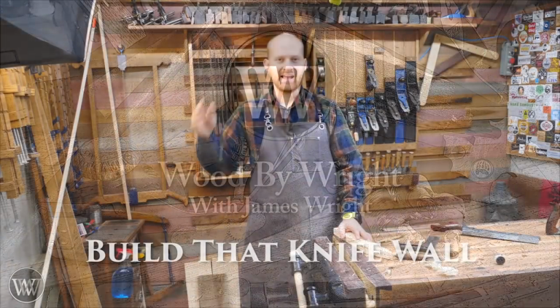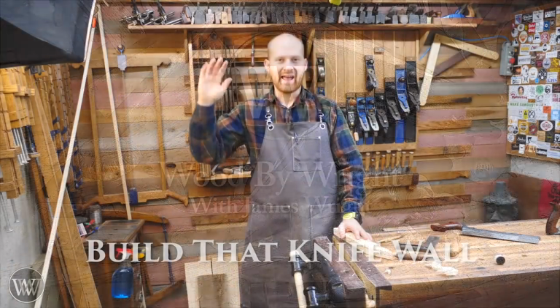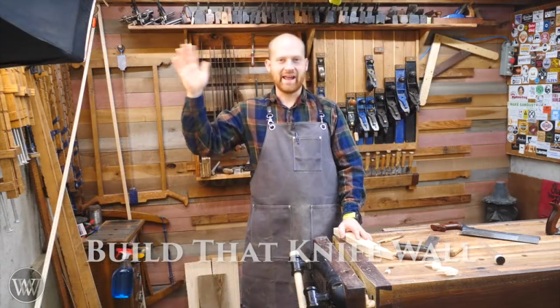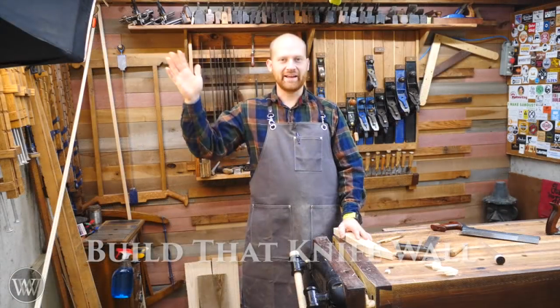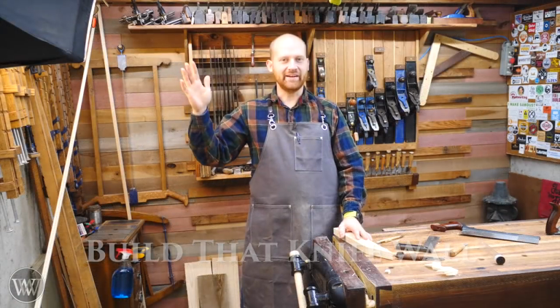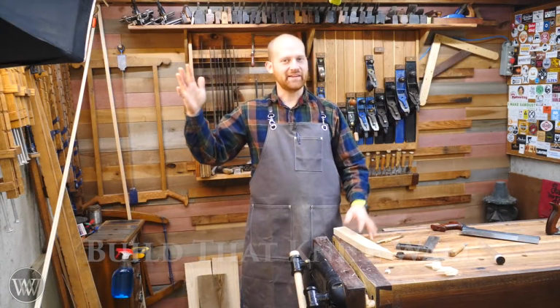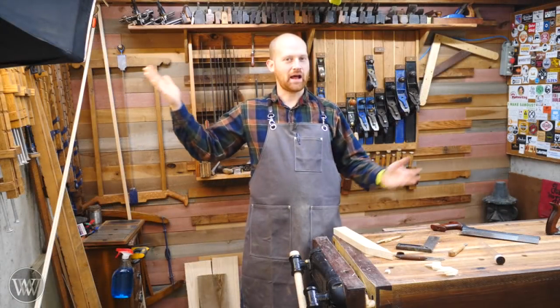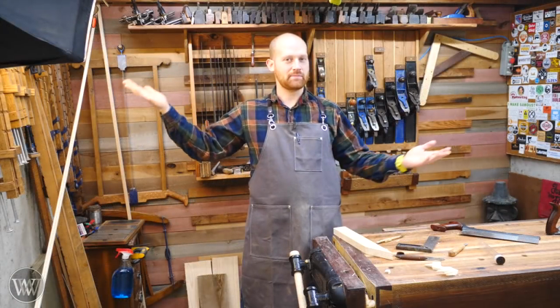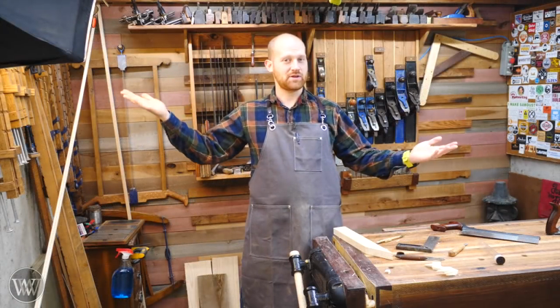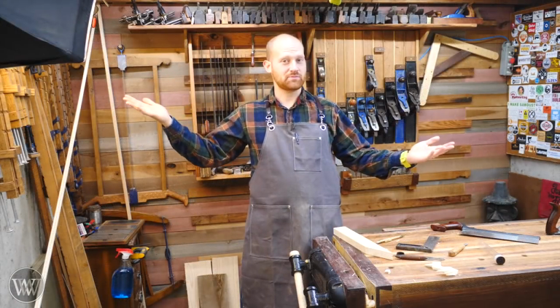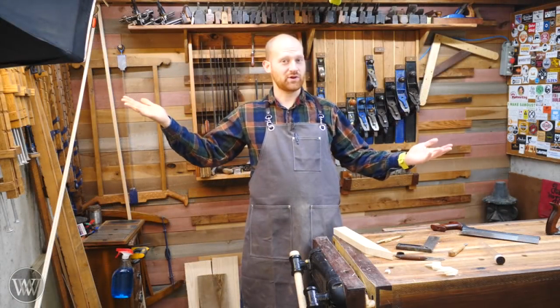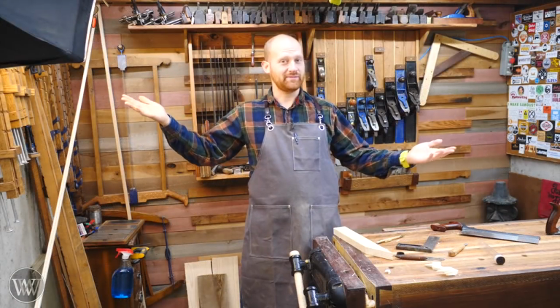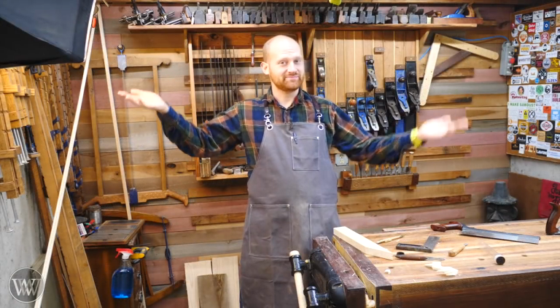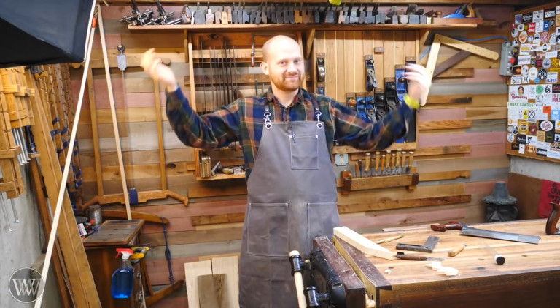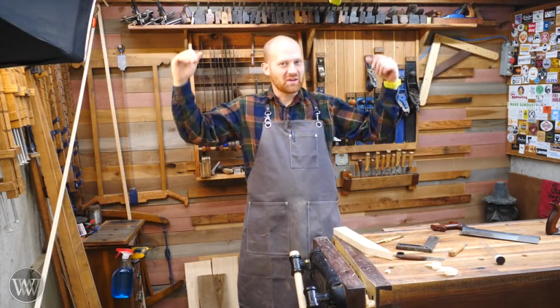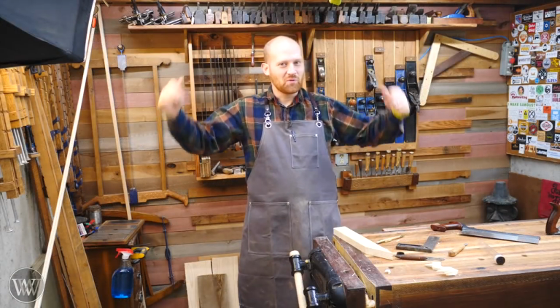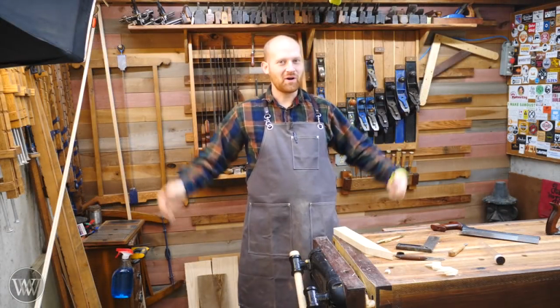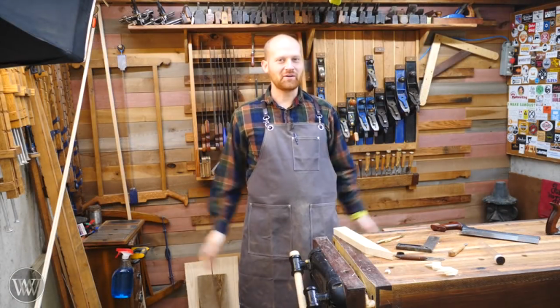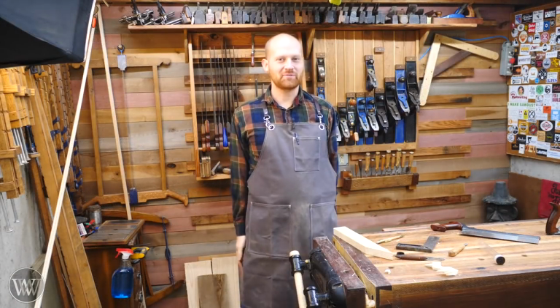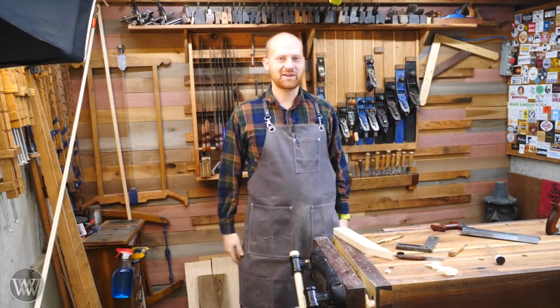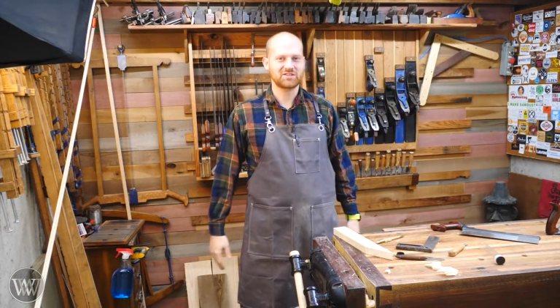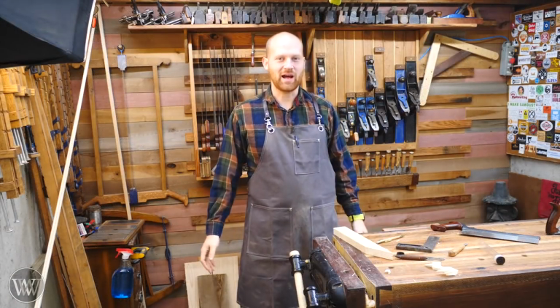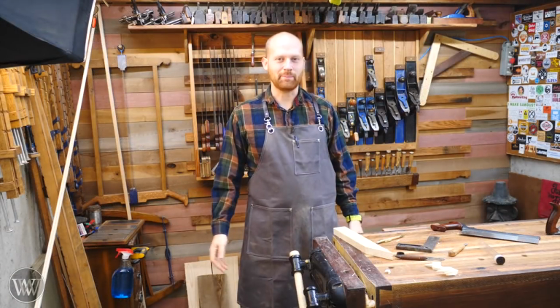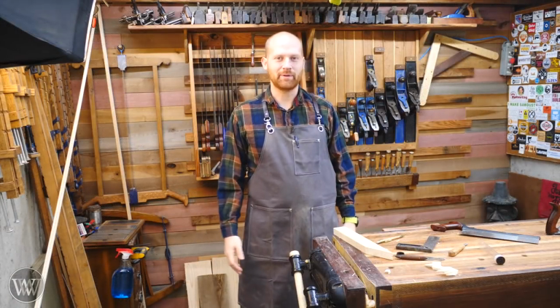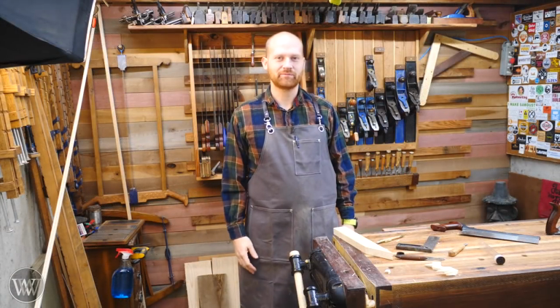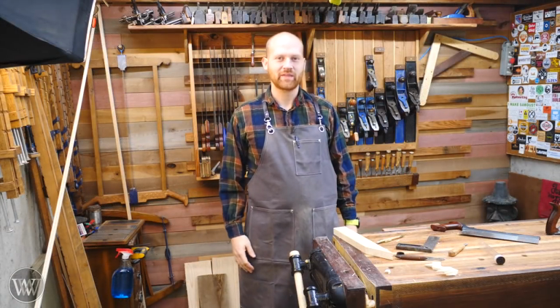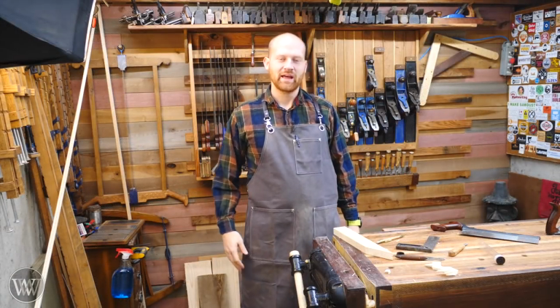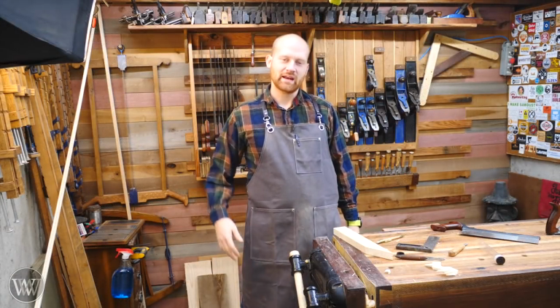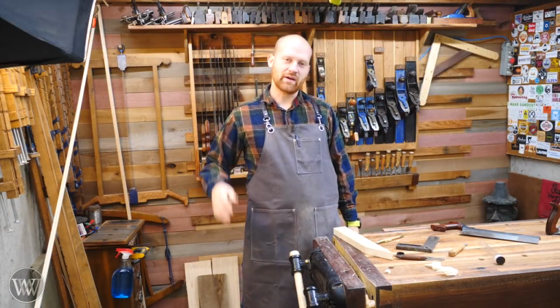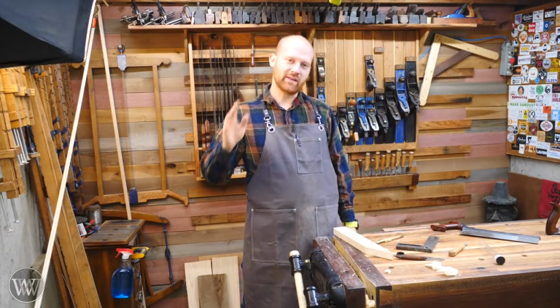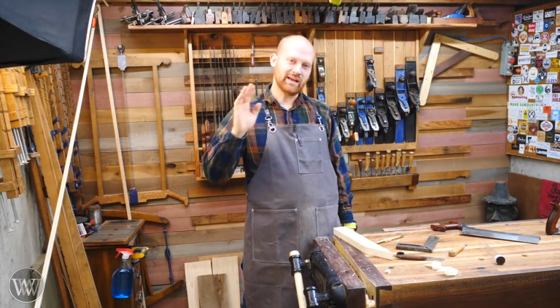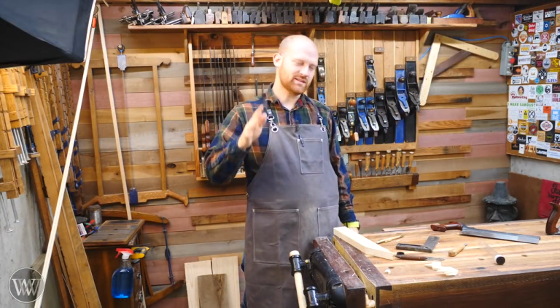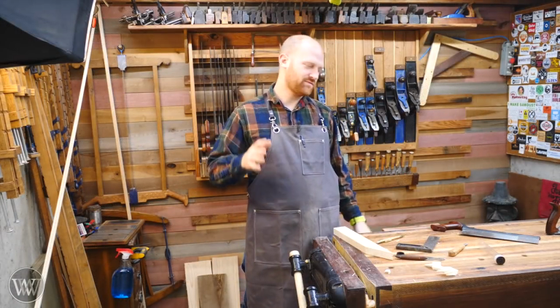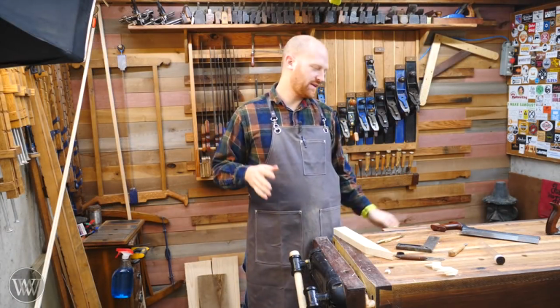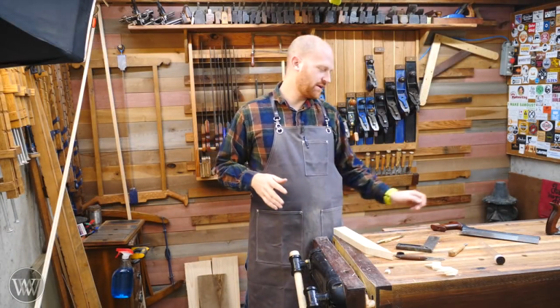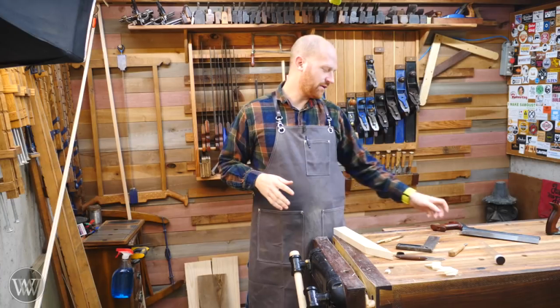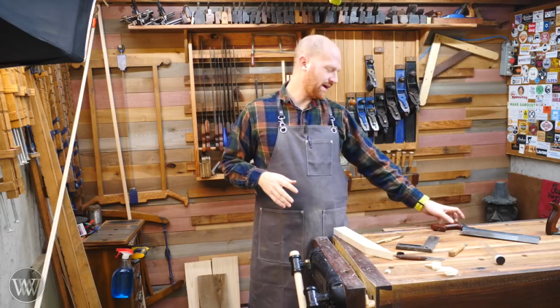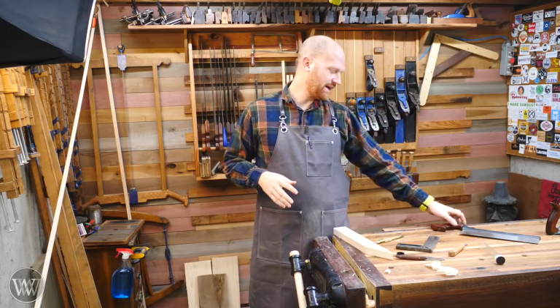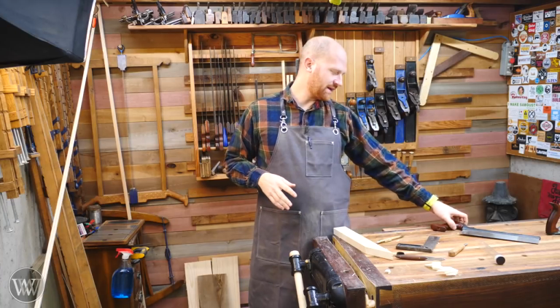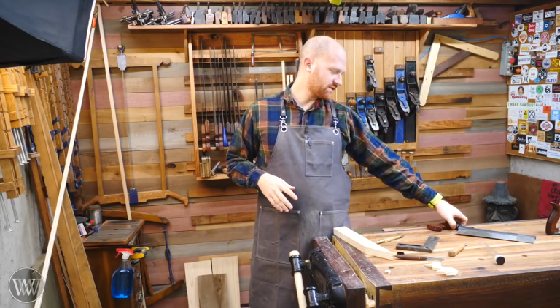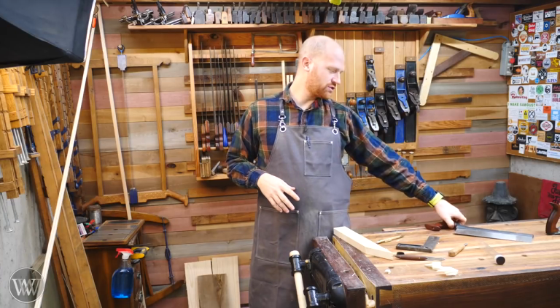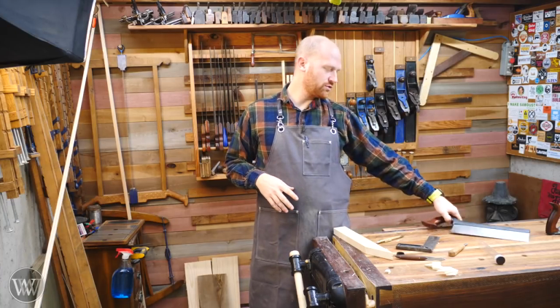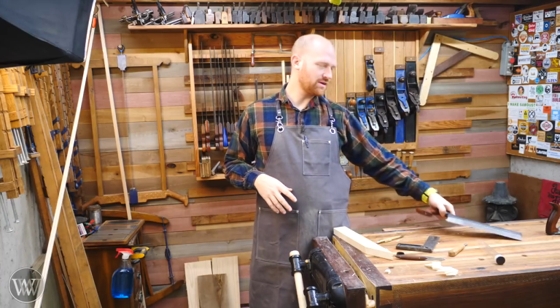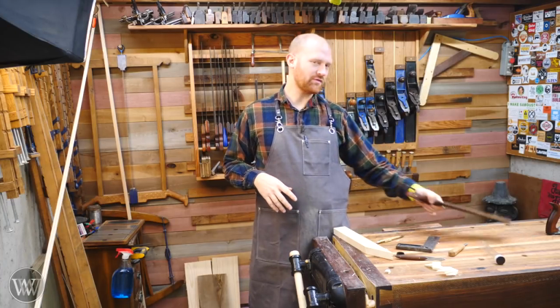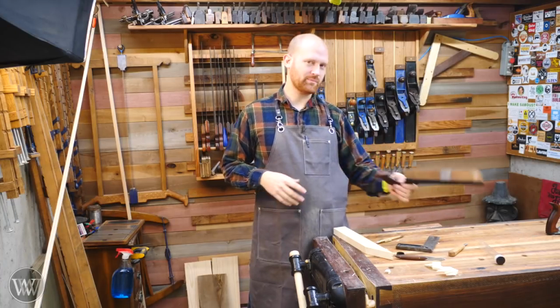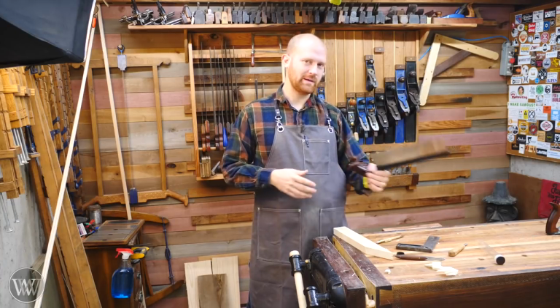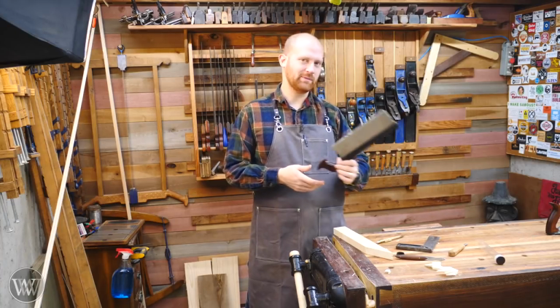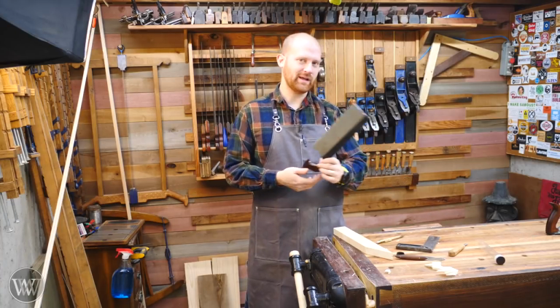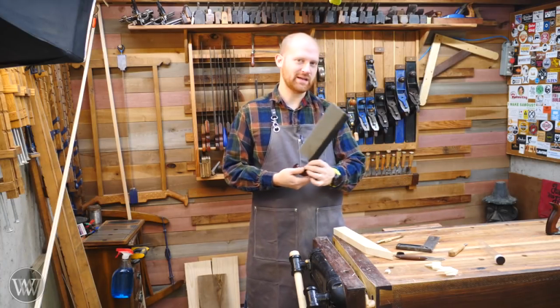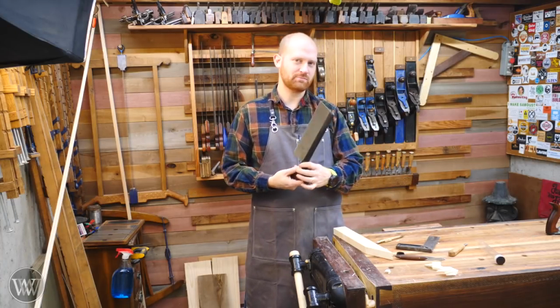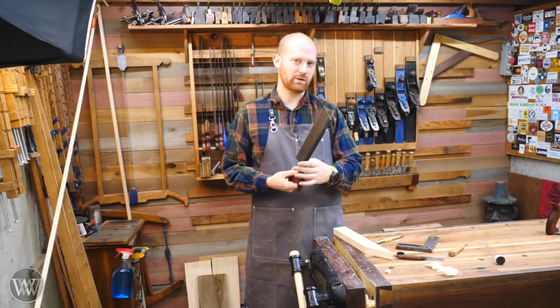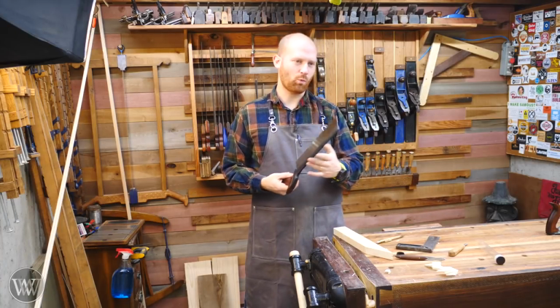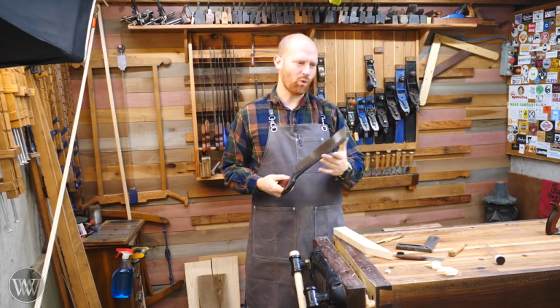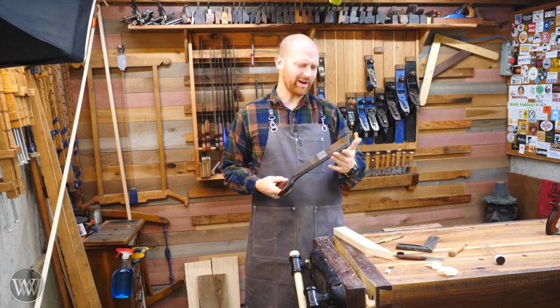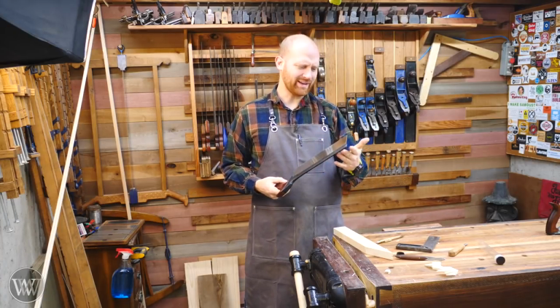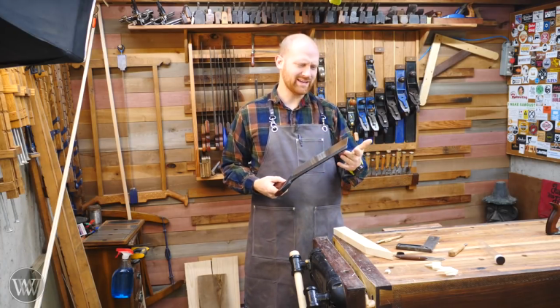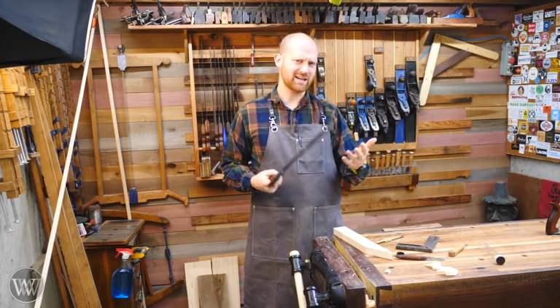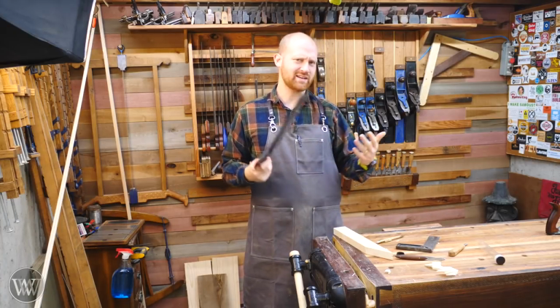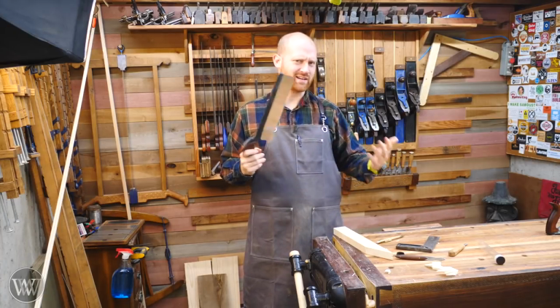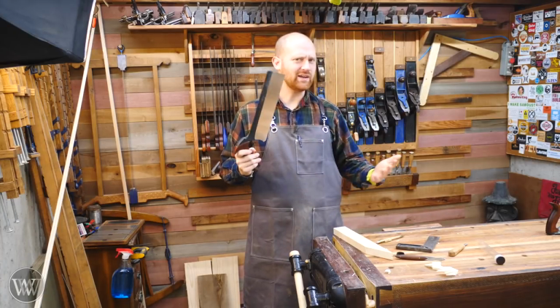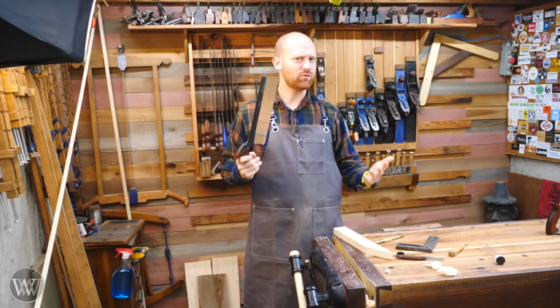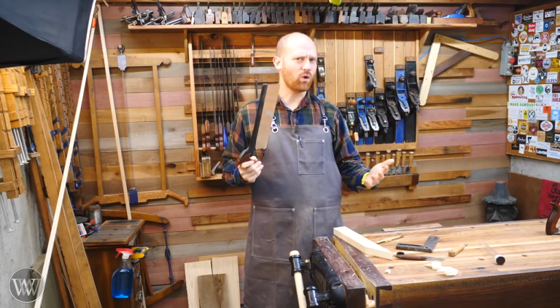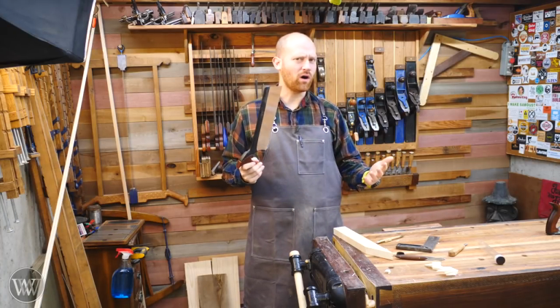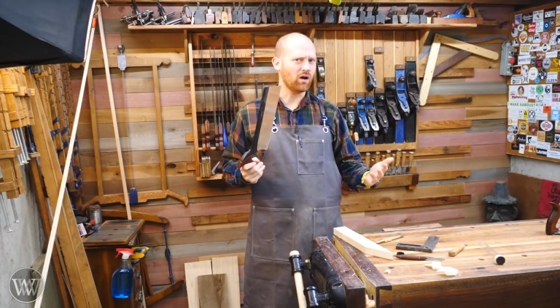Hey y'all, I'm James Wright. Welcome to my shop. Now in the last video, I had two different people ask me: what is a knife wall?